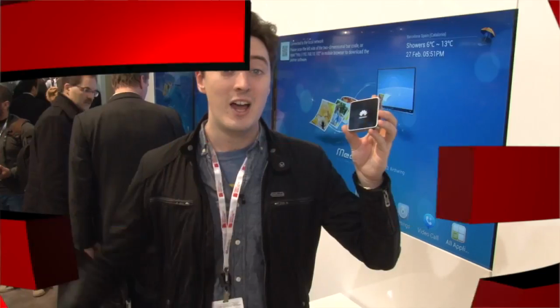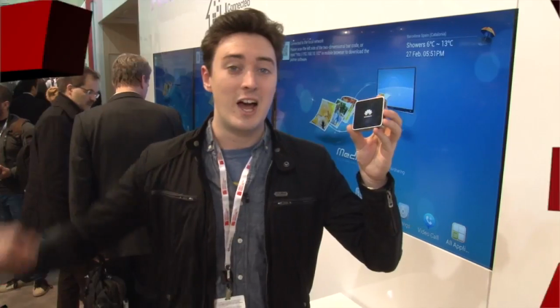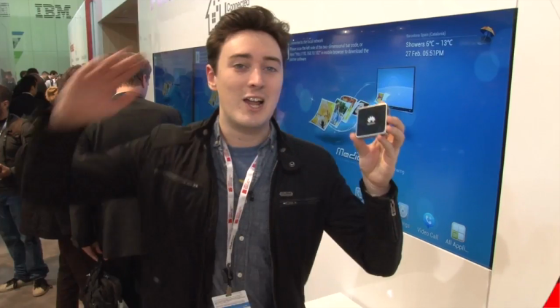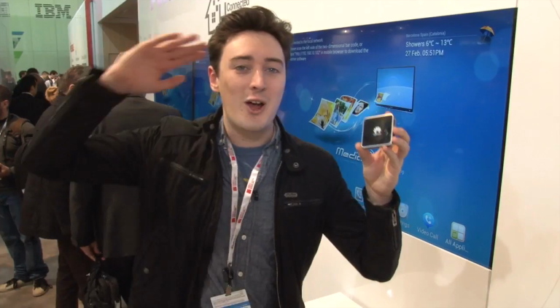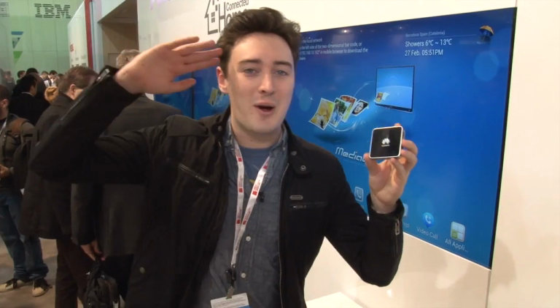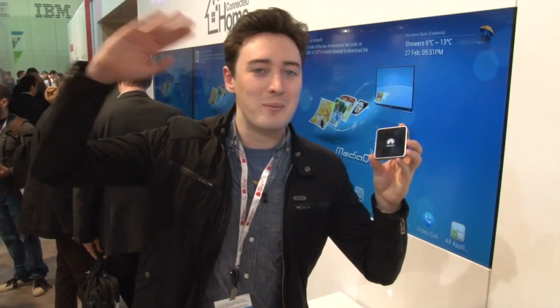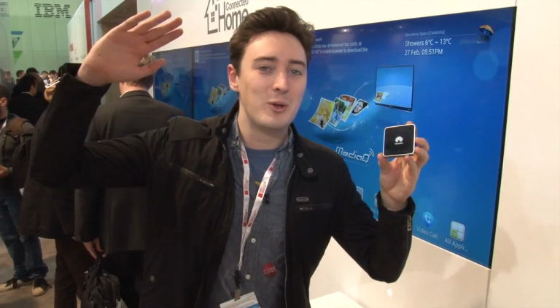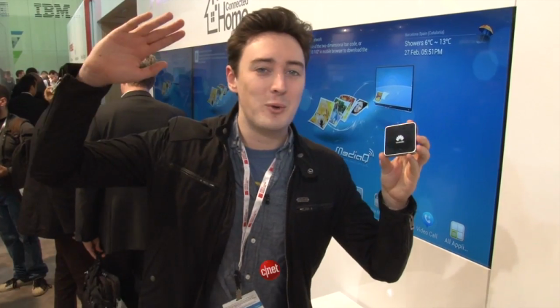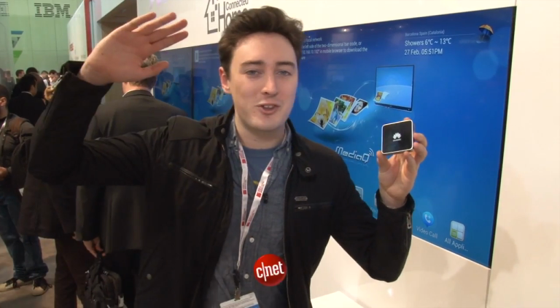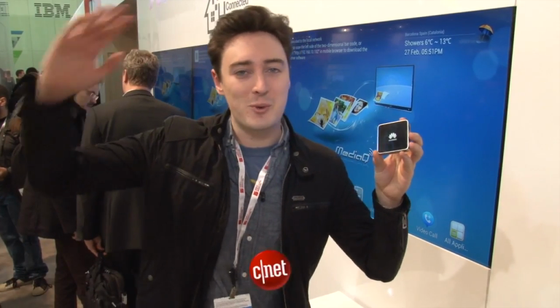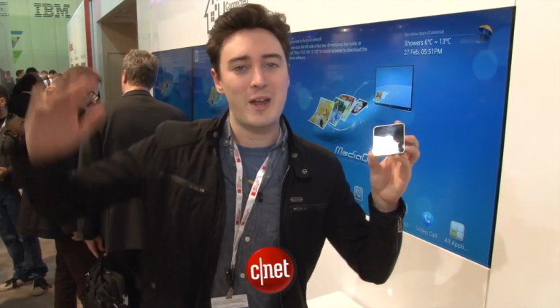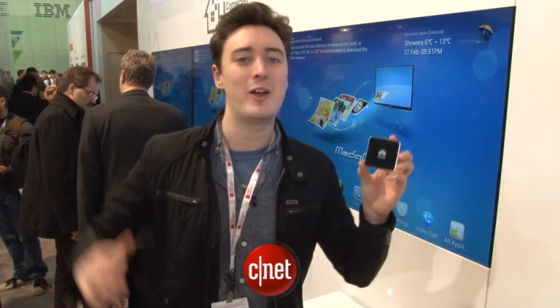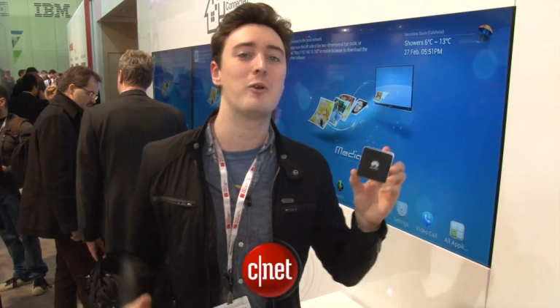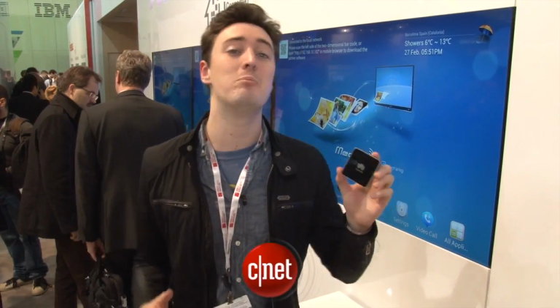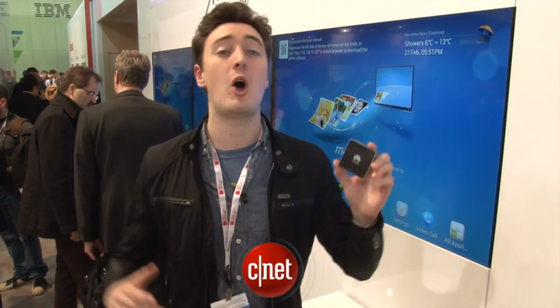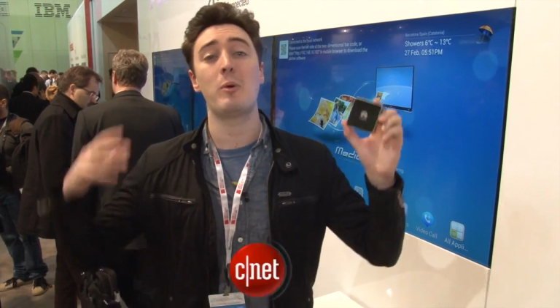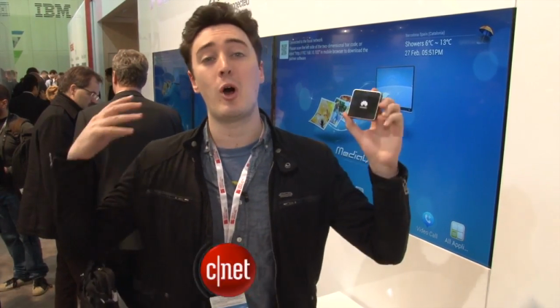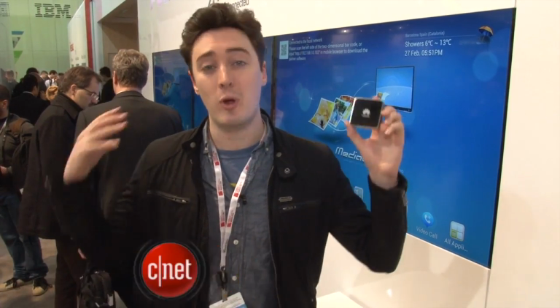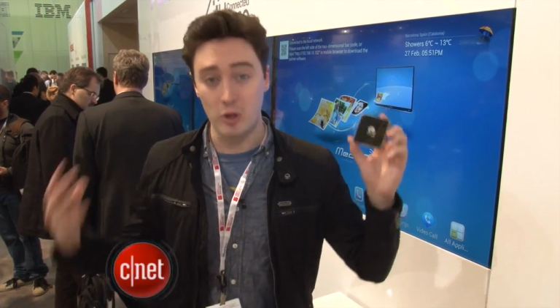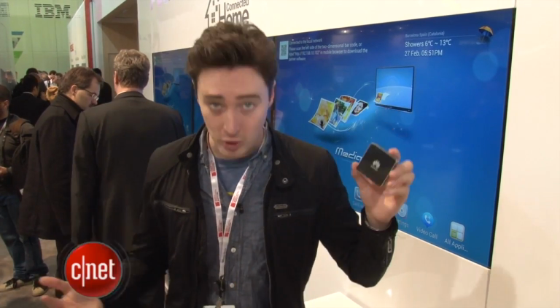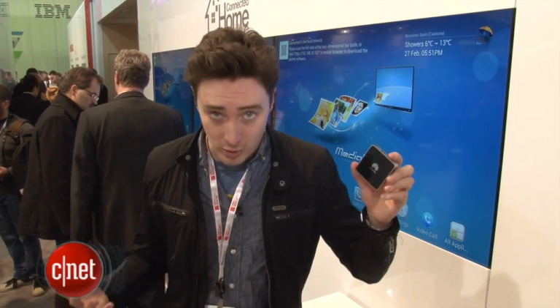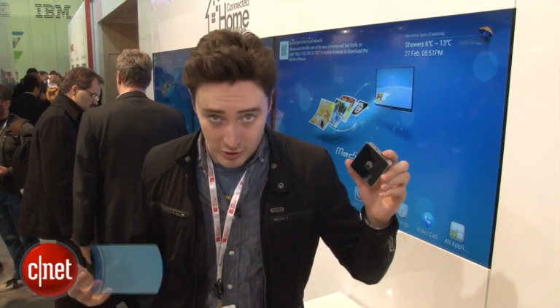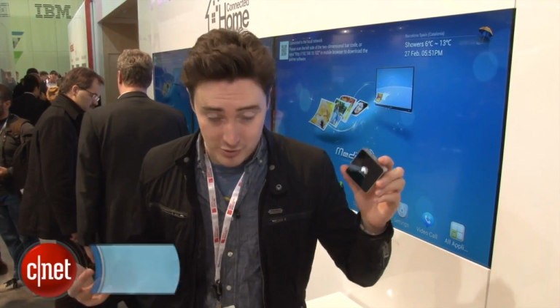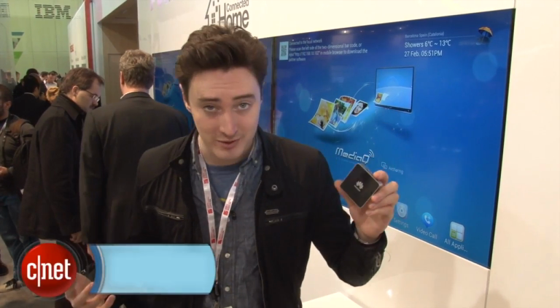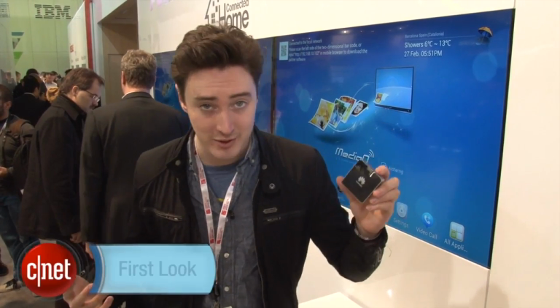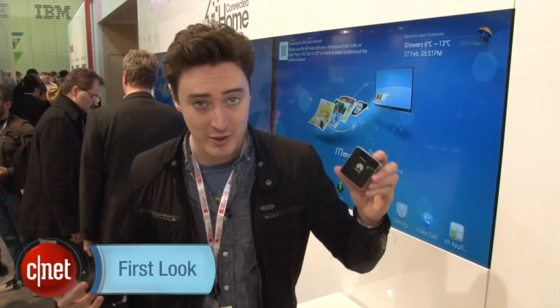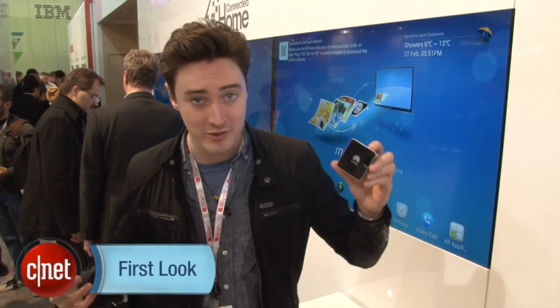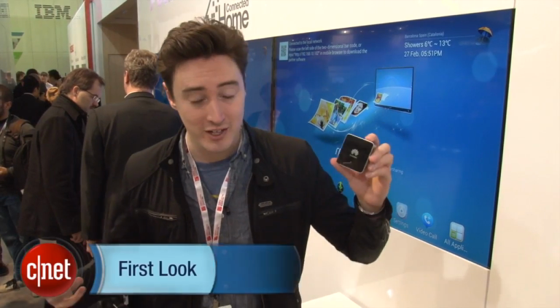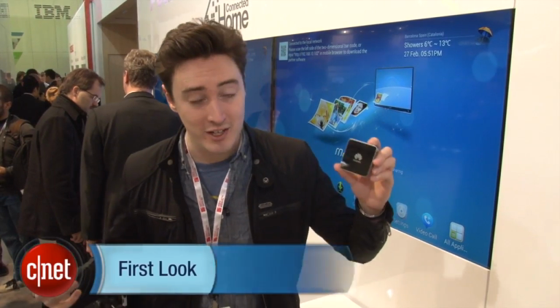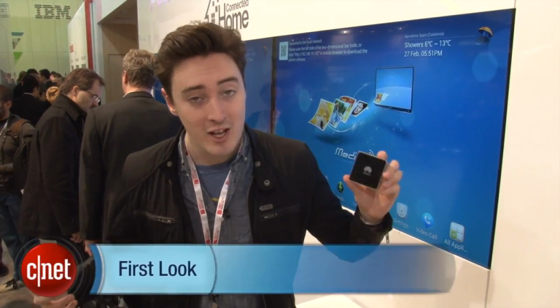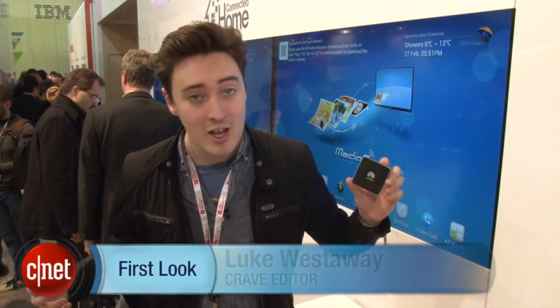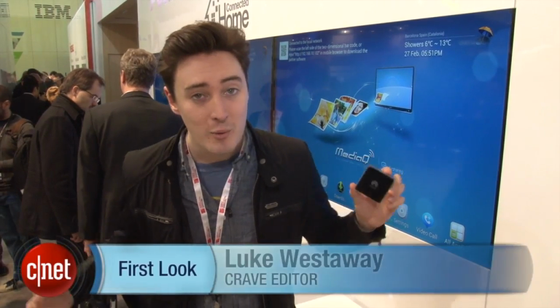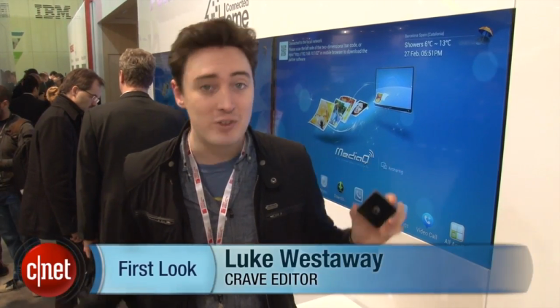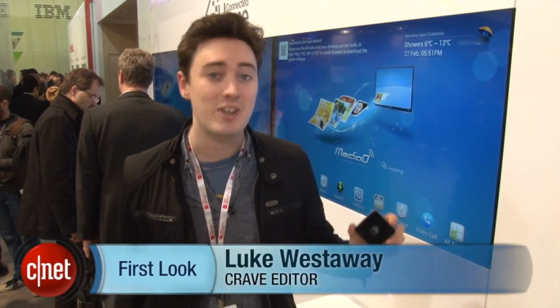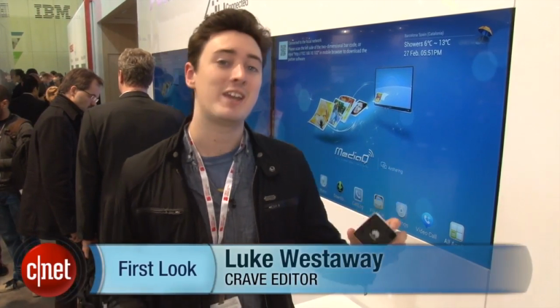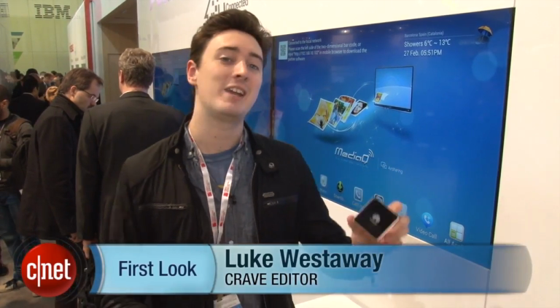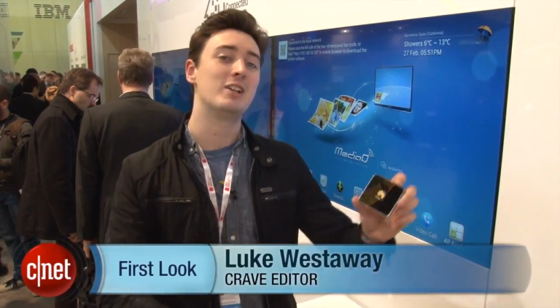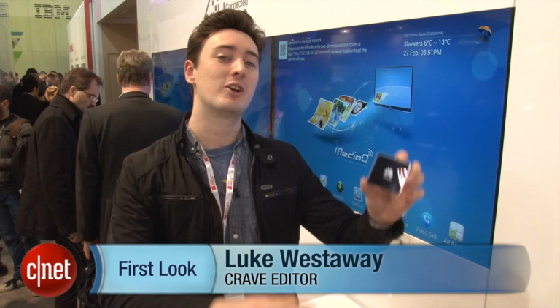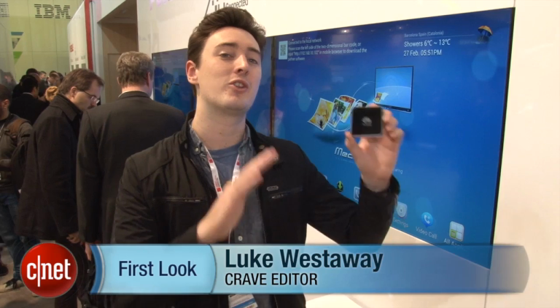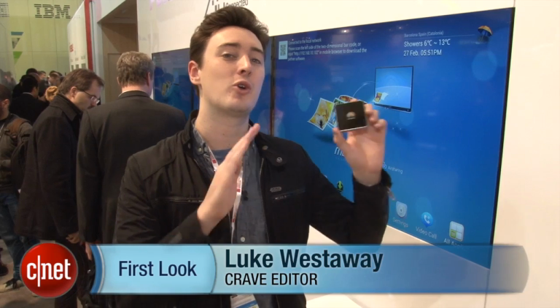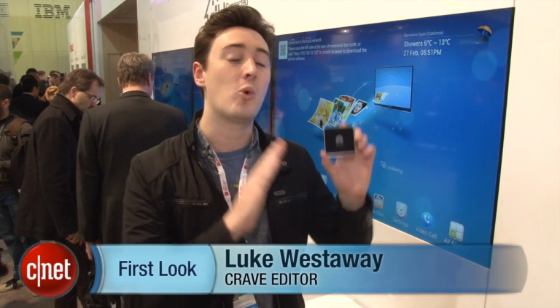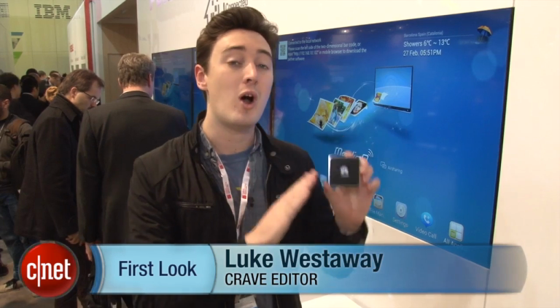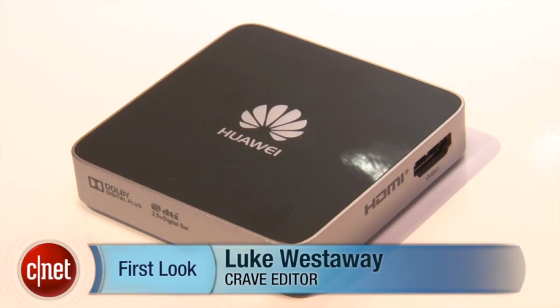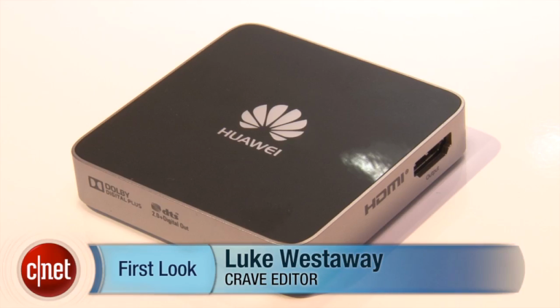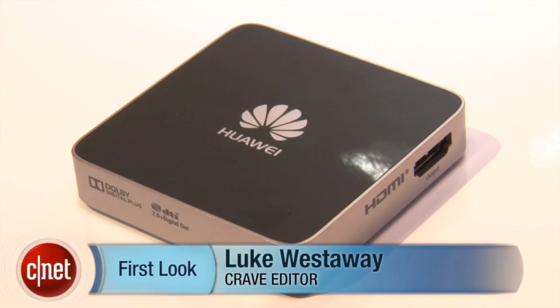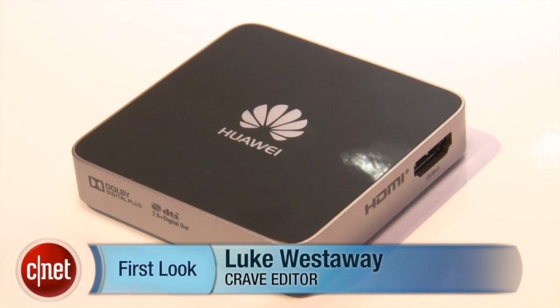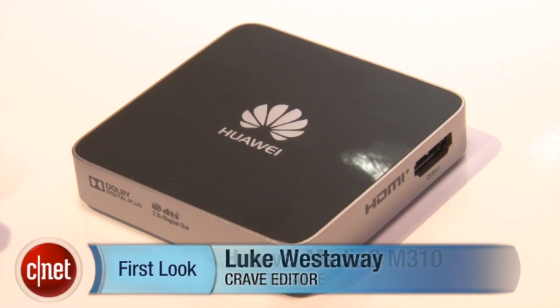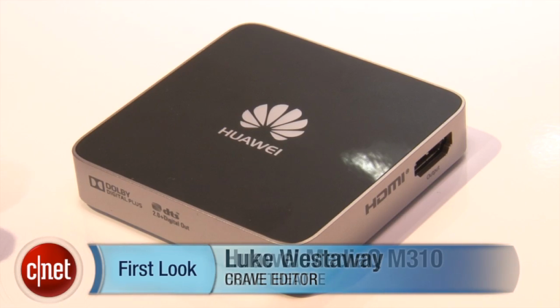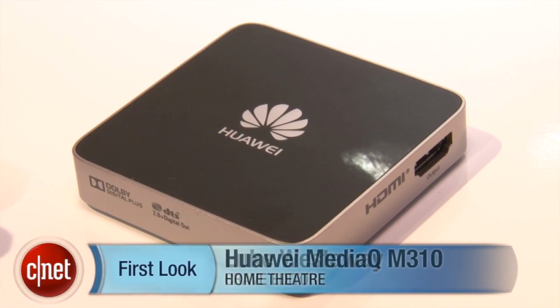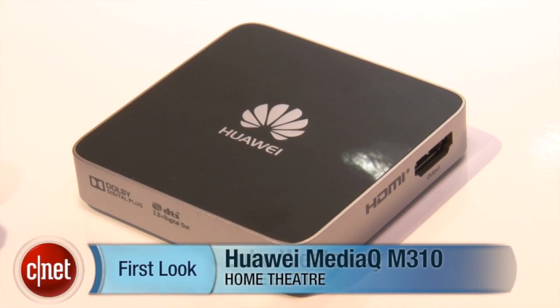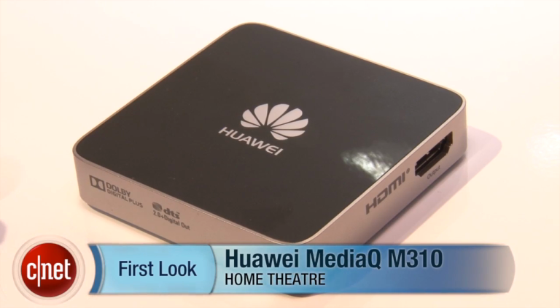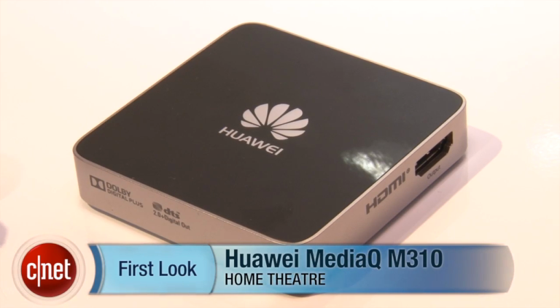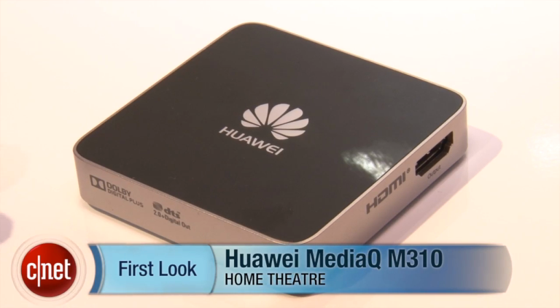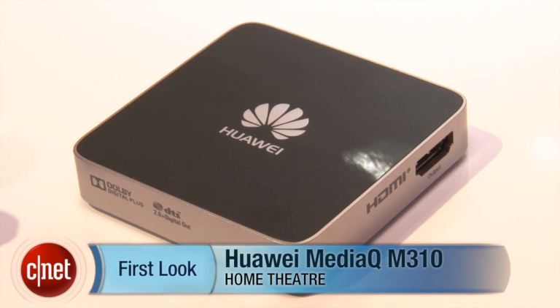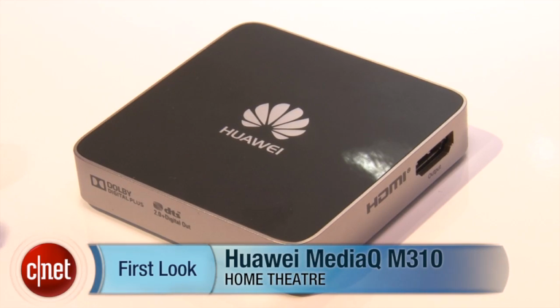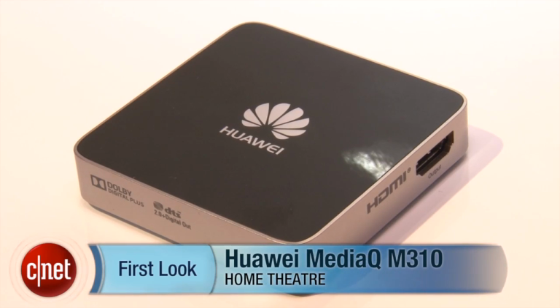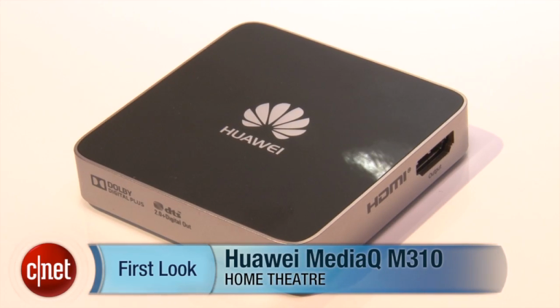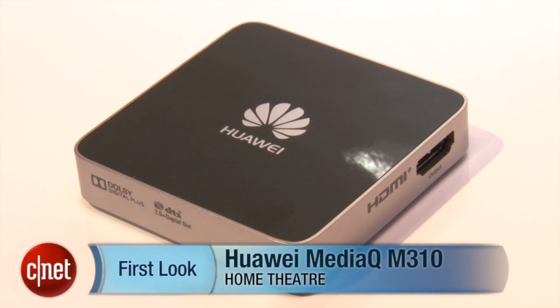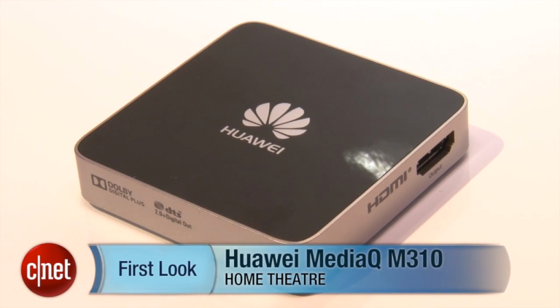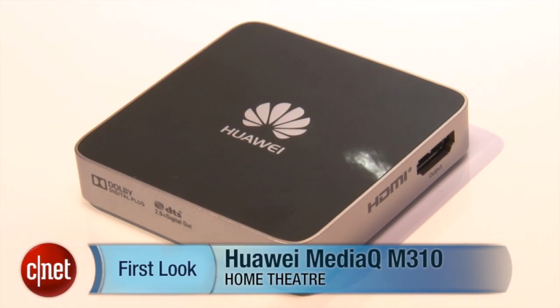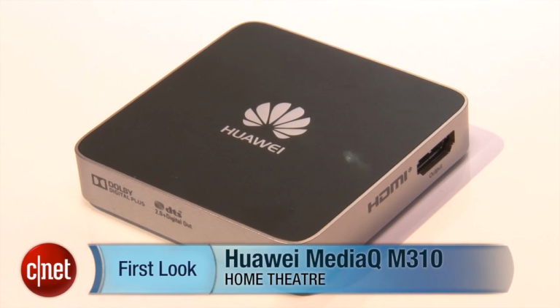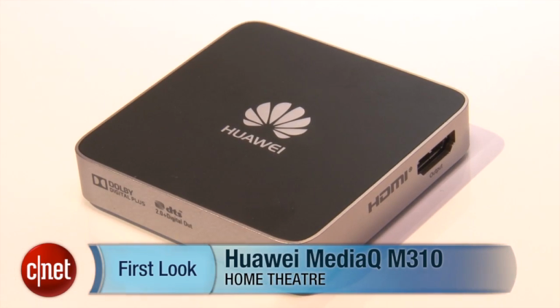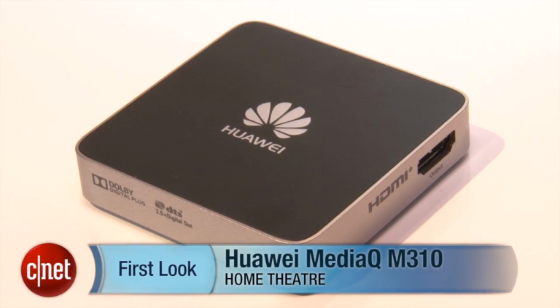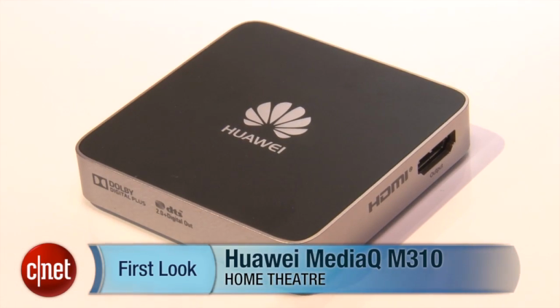Hello, I'm Luke Westaway here at Mobile World Congress 2013. We're taking a look at the Huawei MediaQ M310.